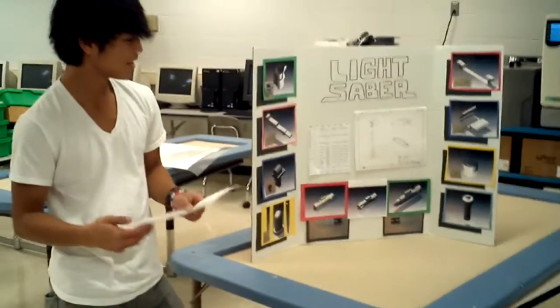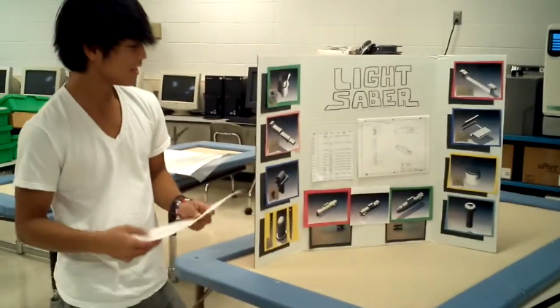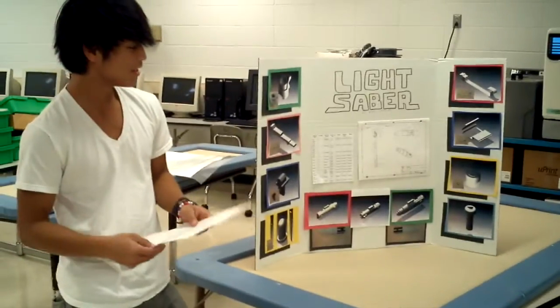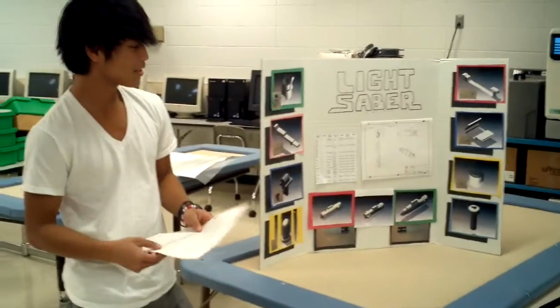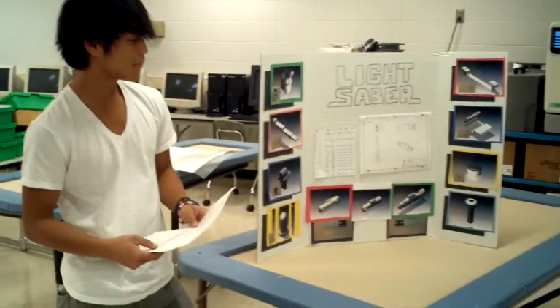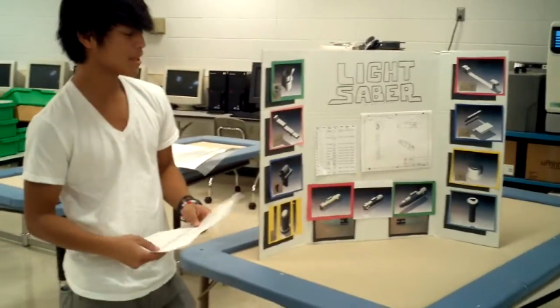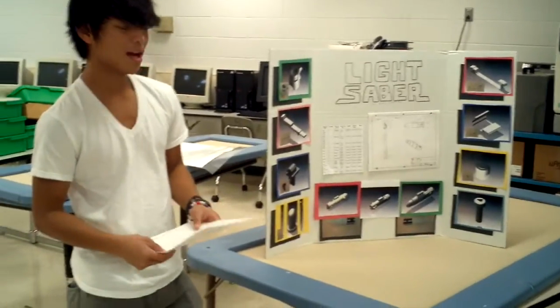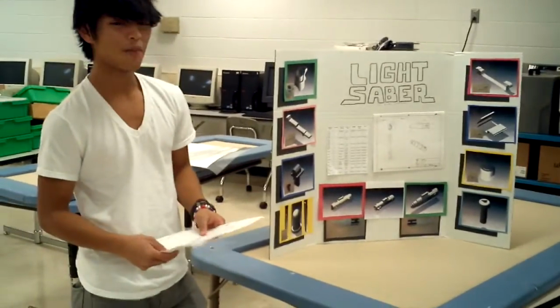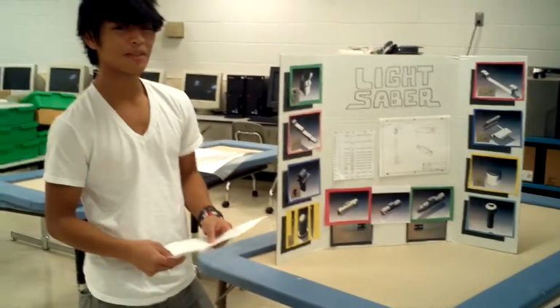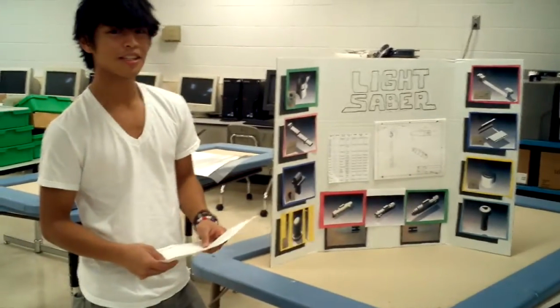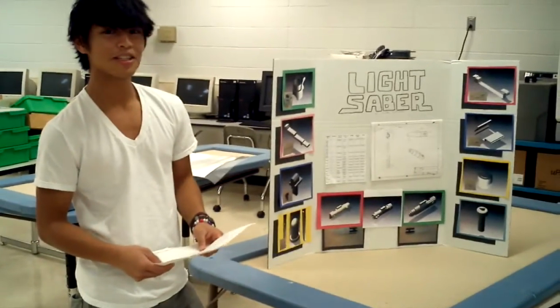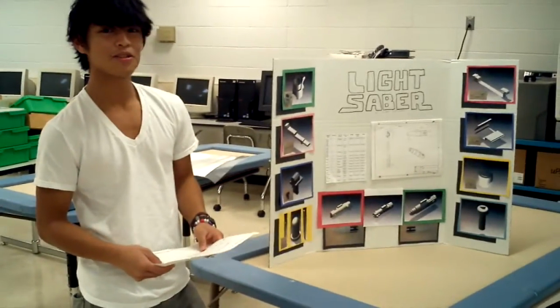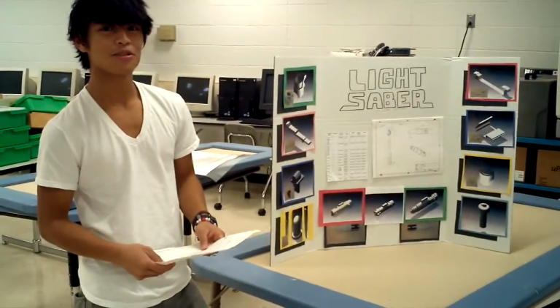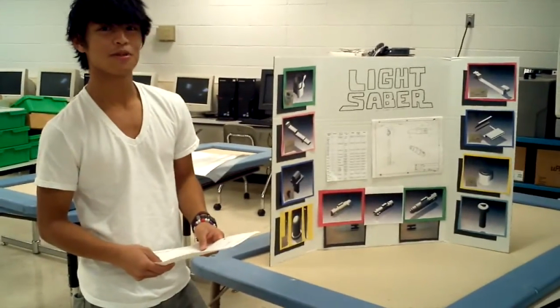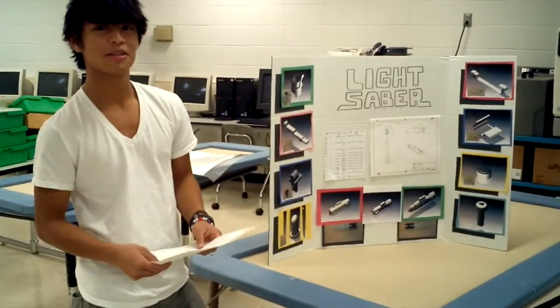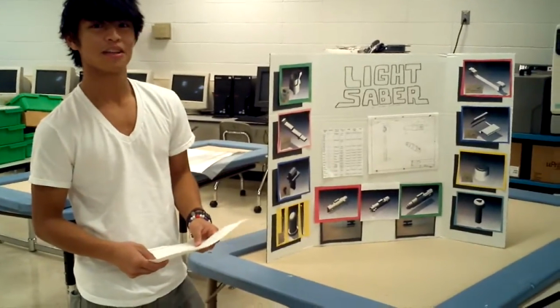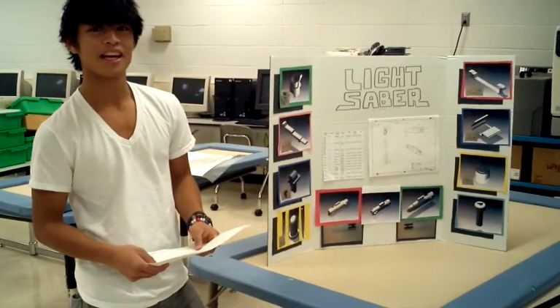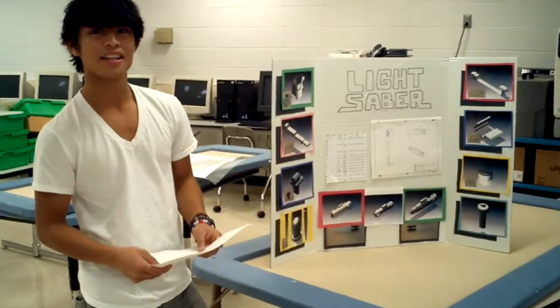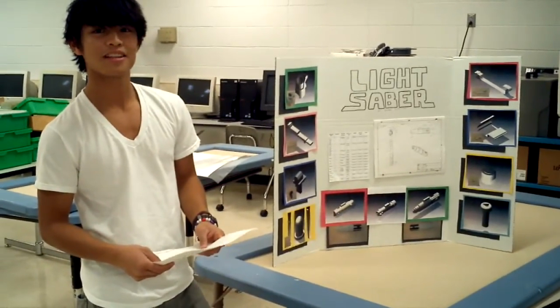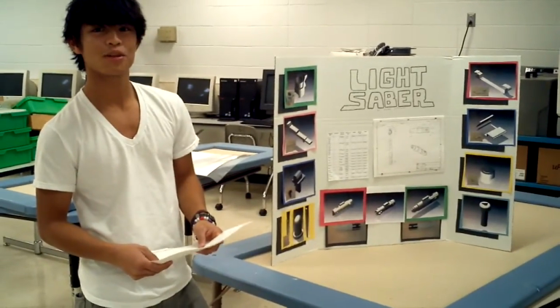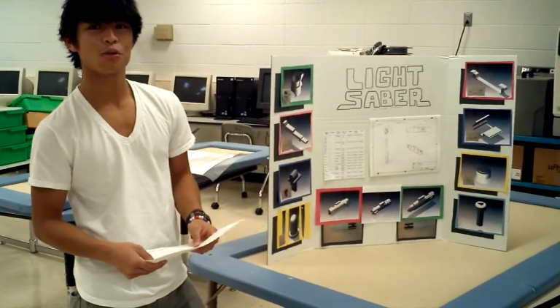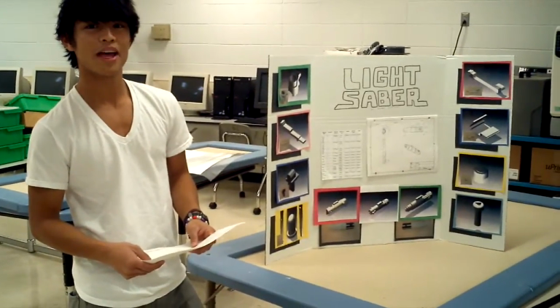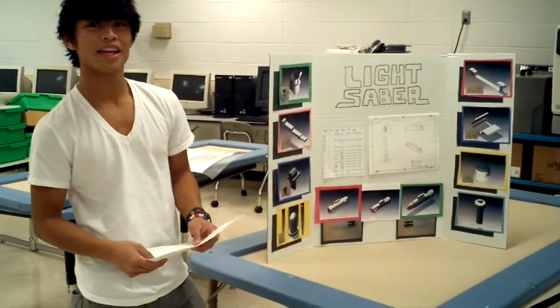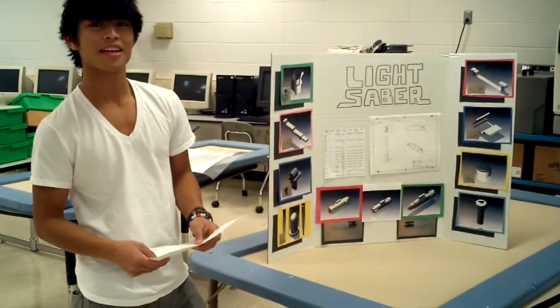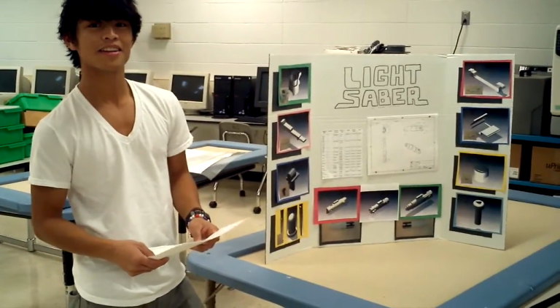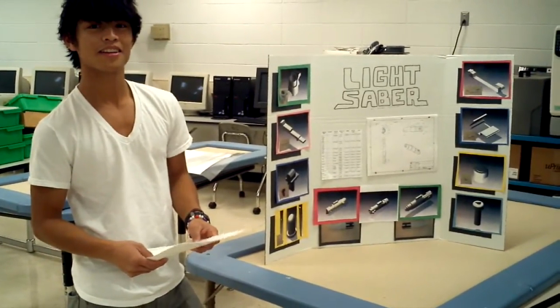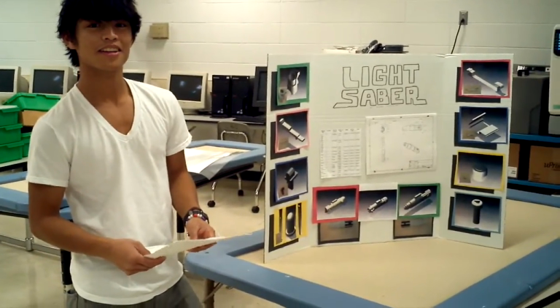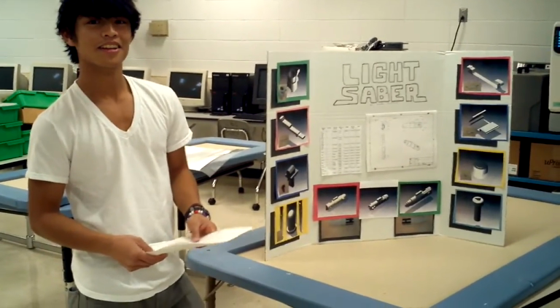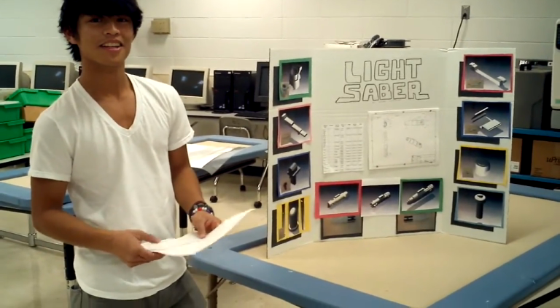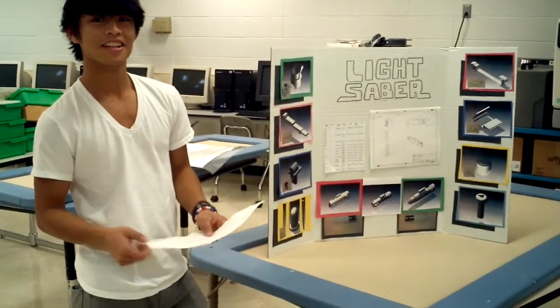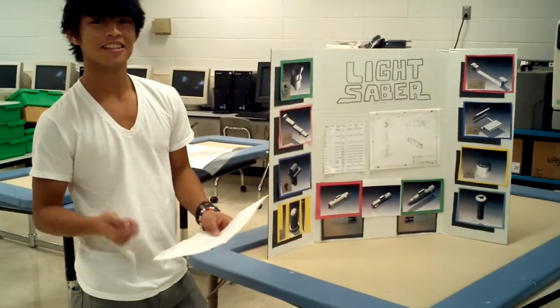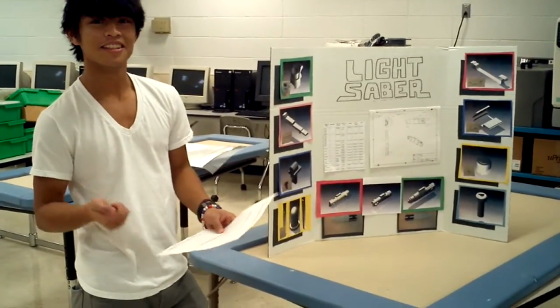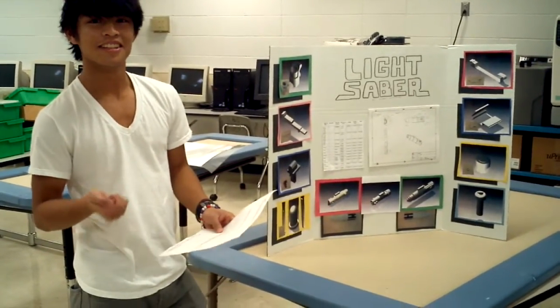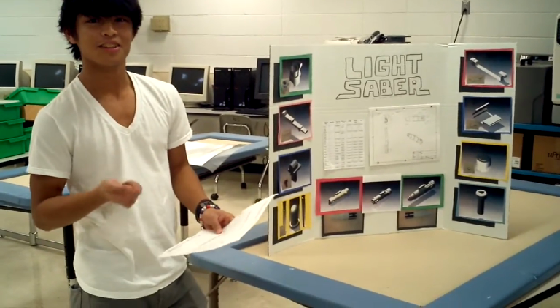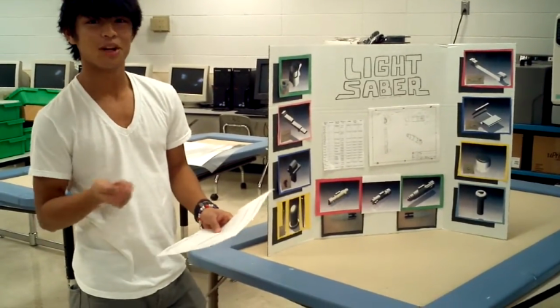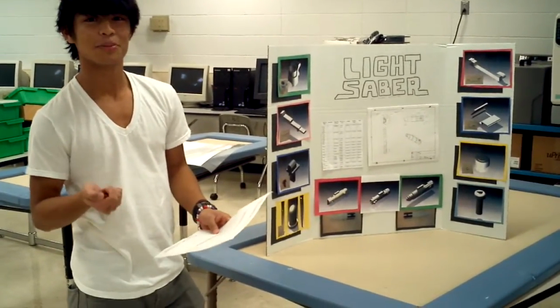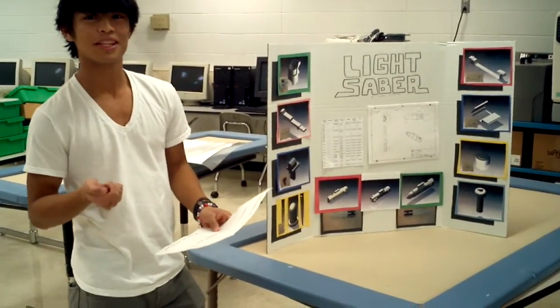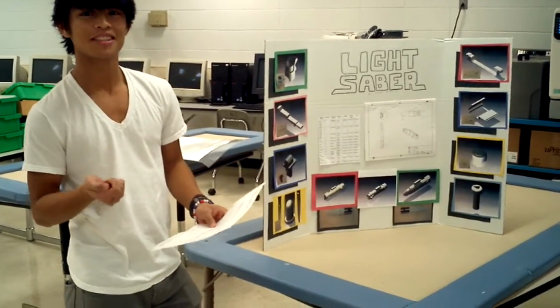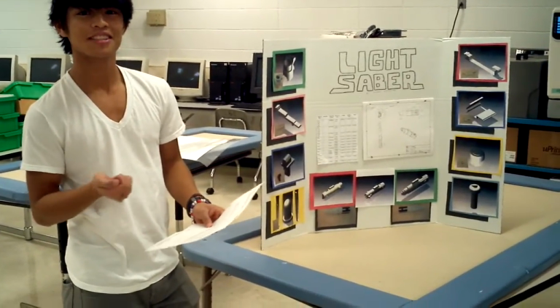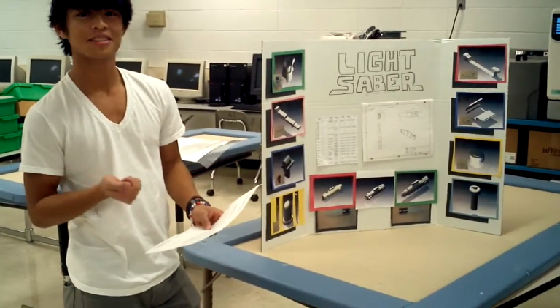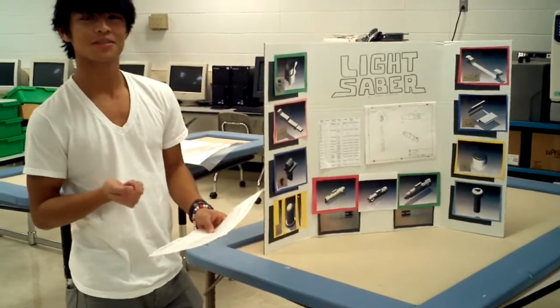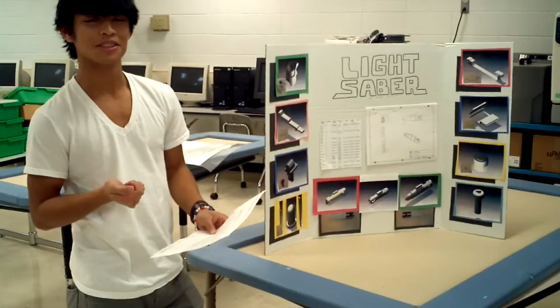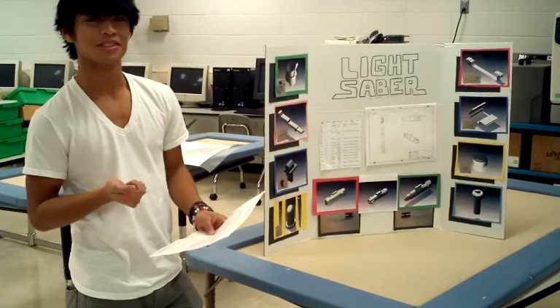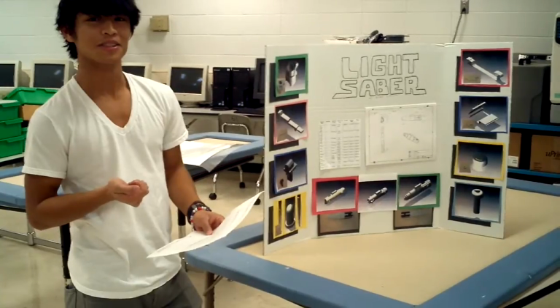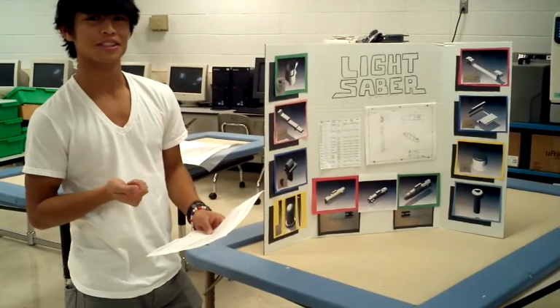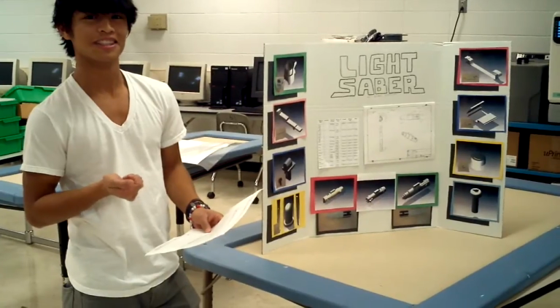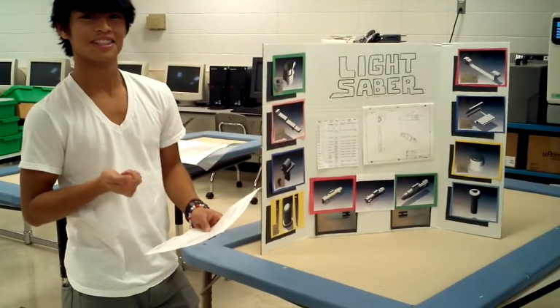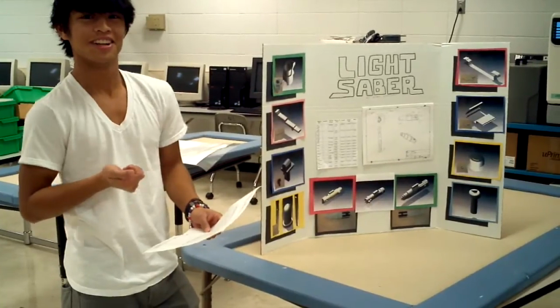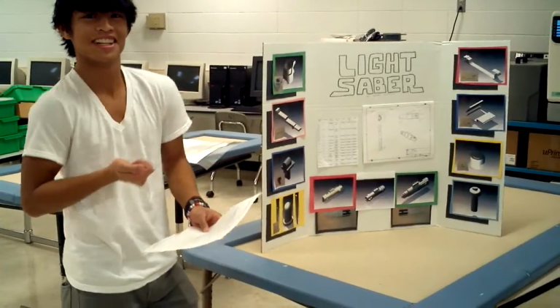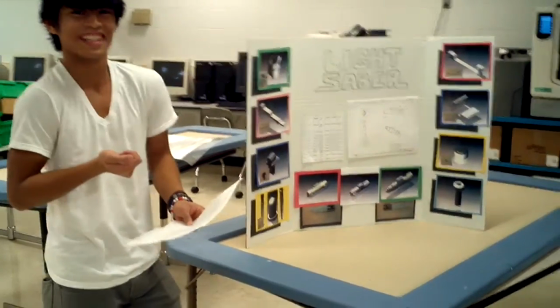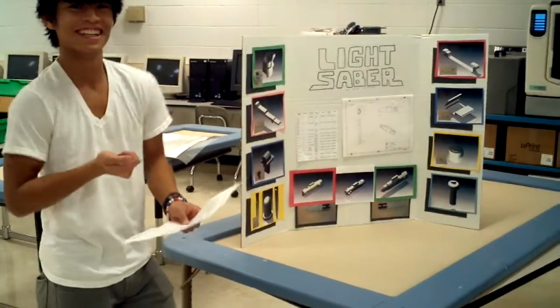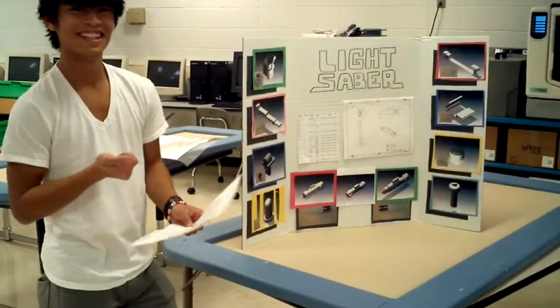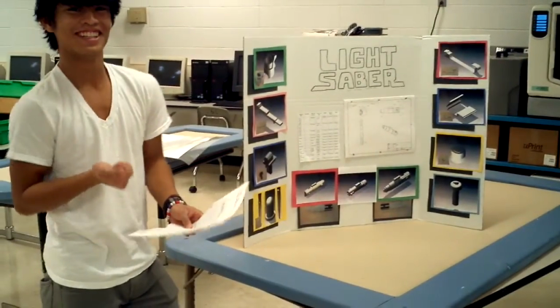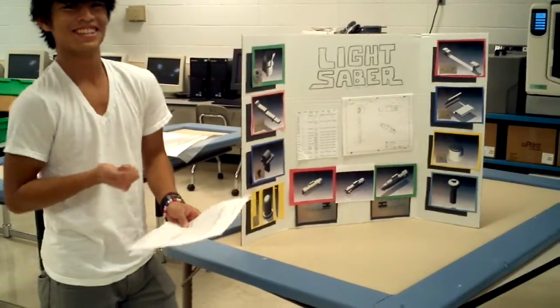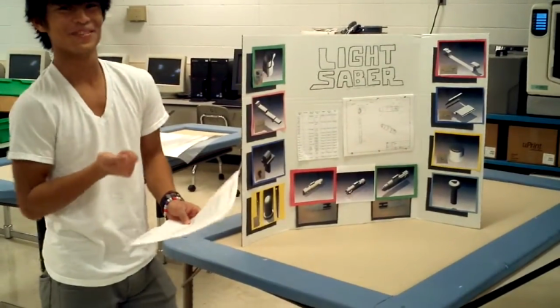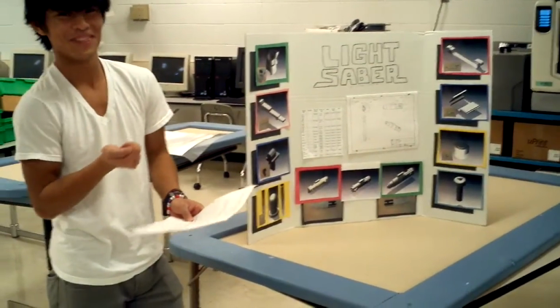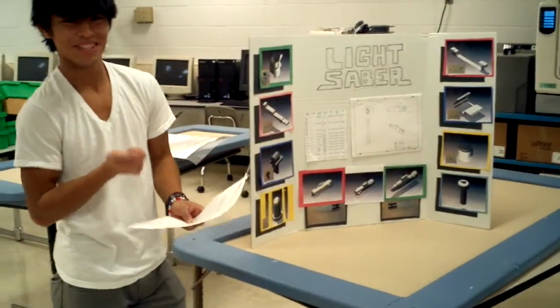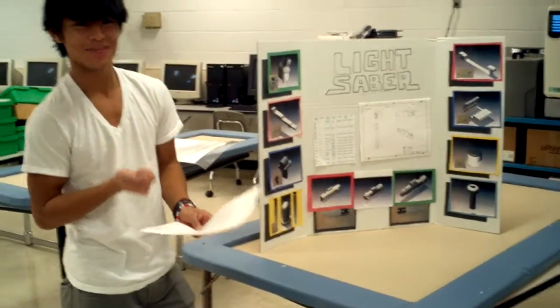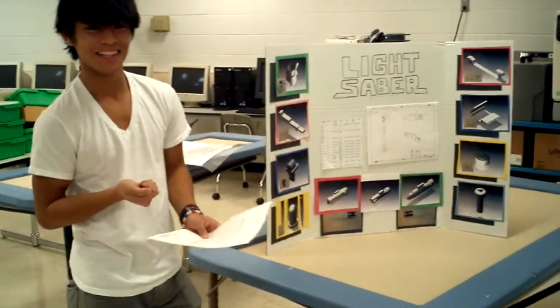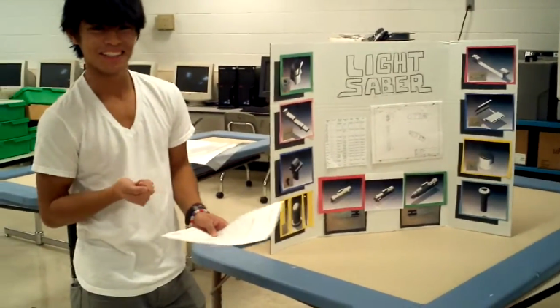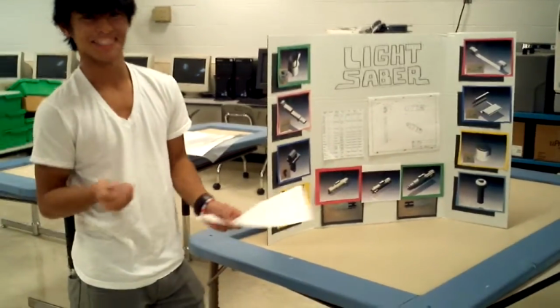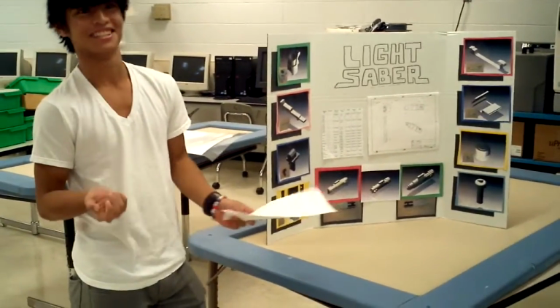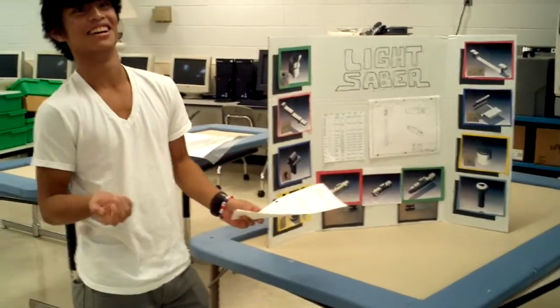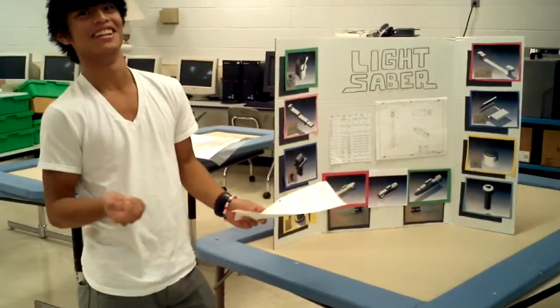This could be commonly used when lighting the way in dark places. When it's dark, you can press the button and it's on.